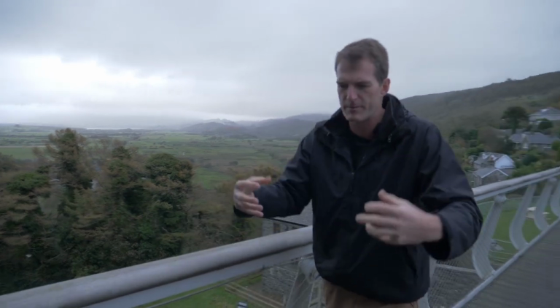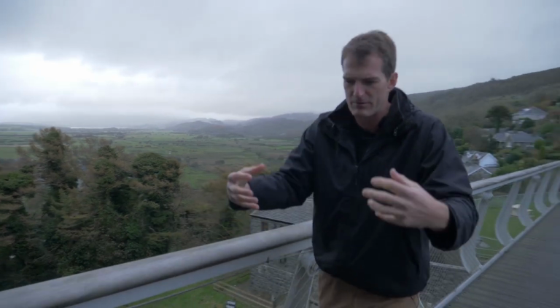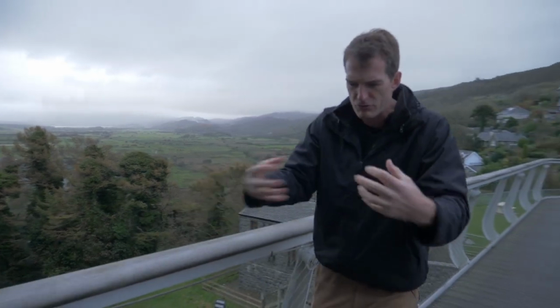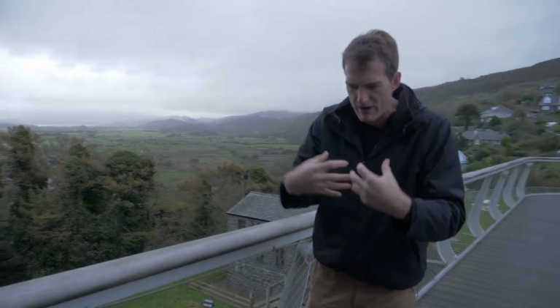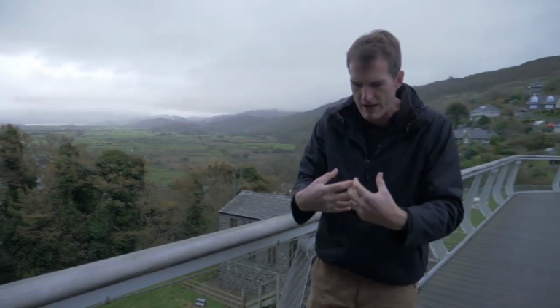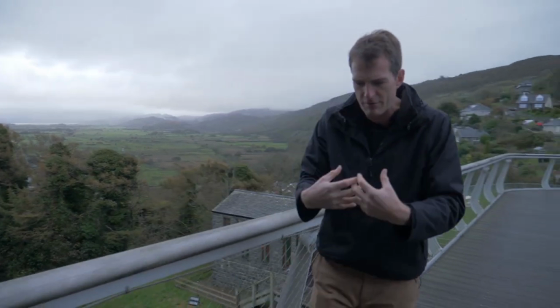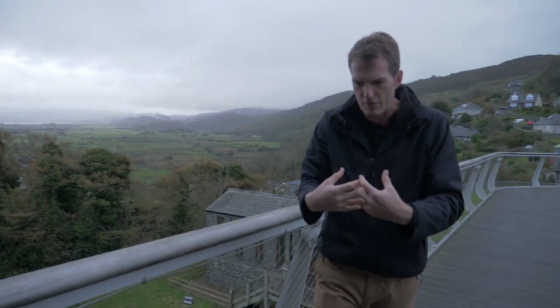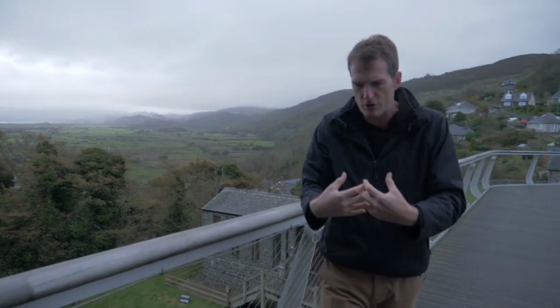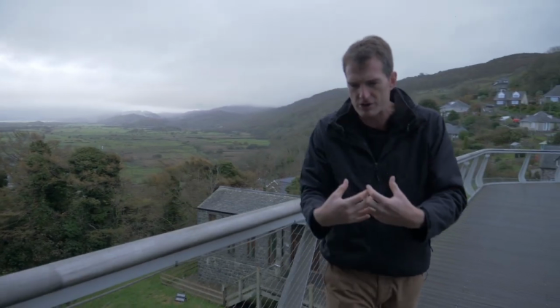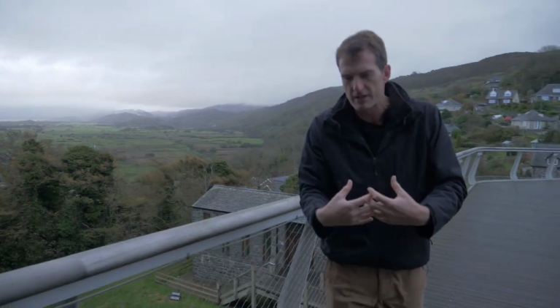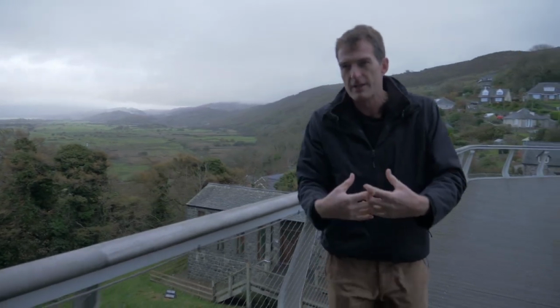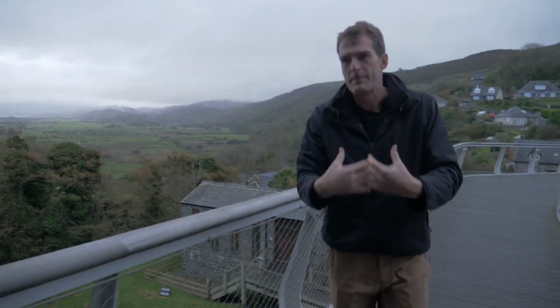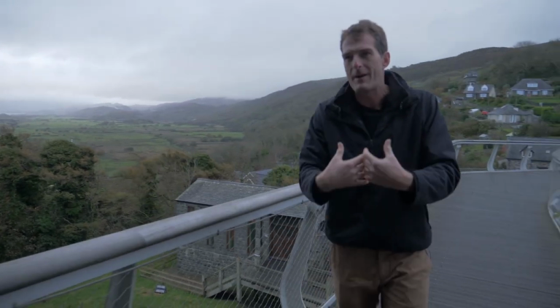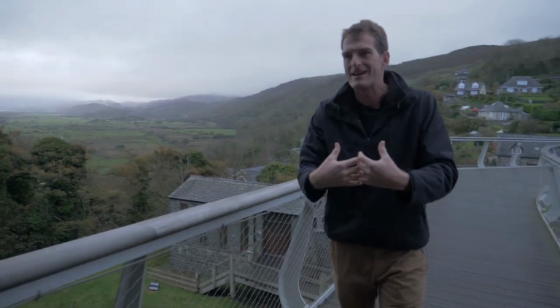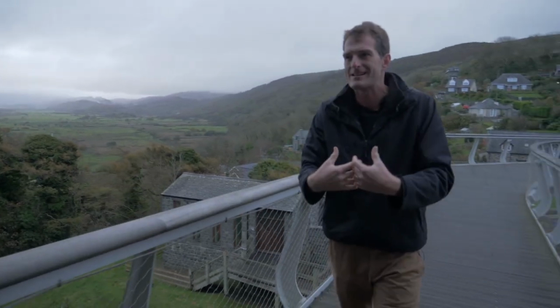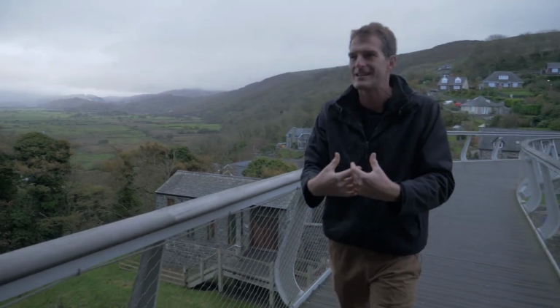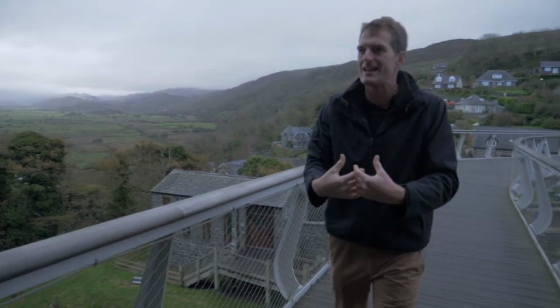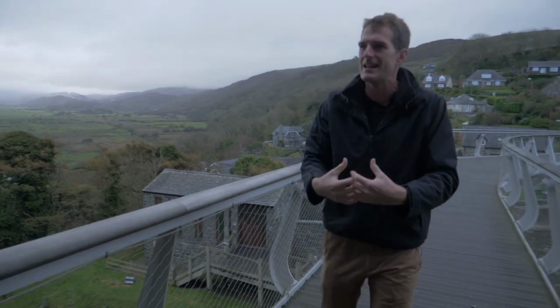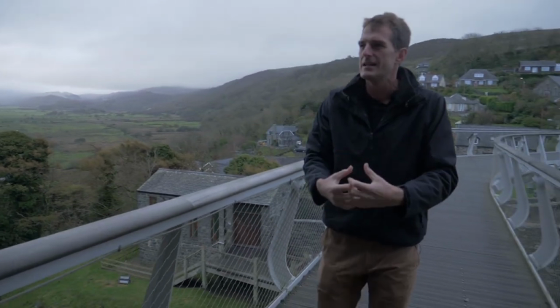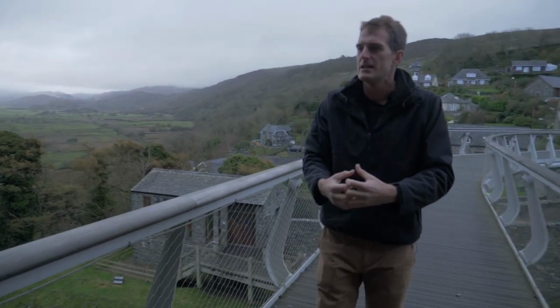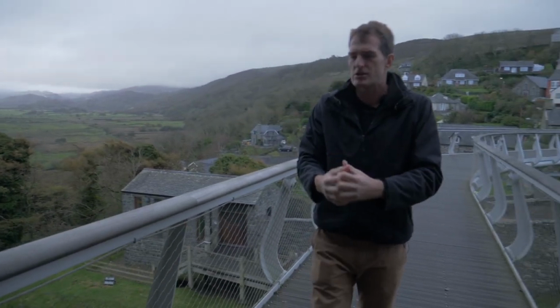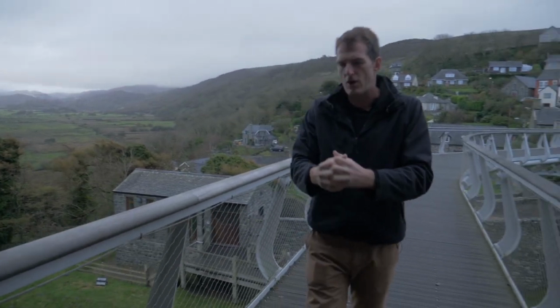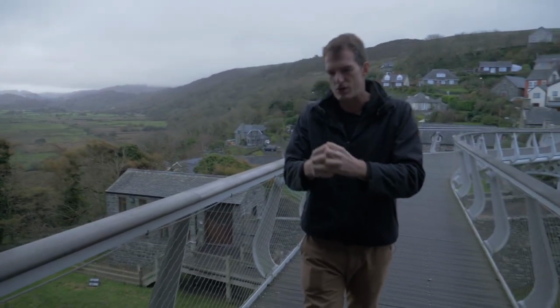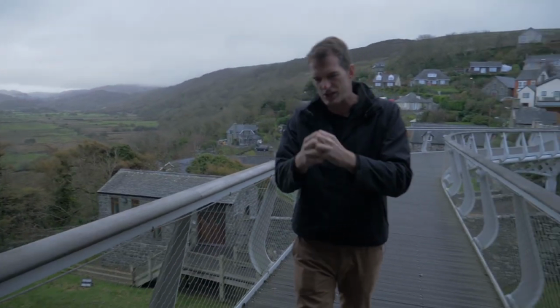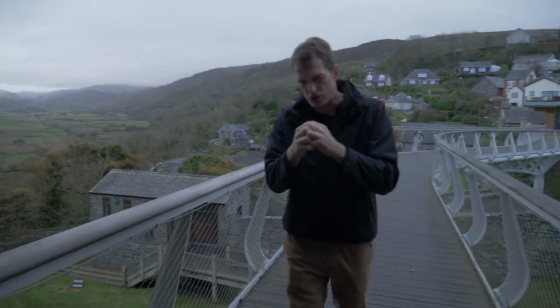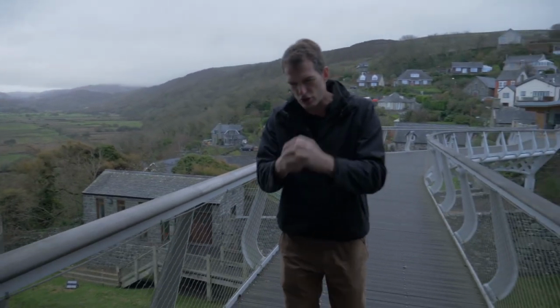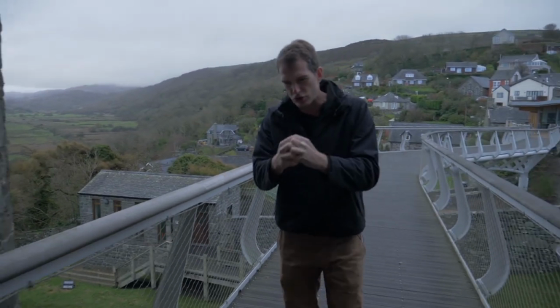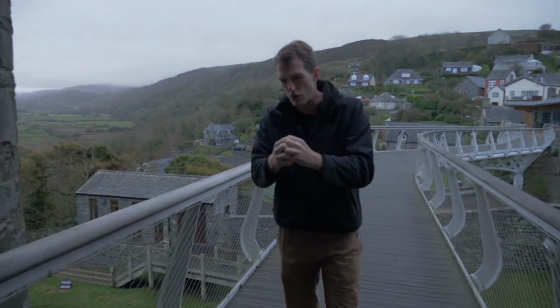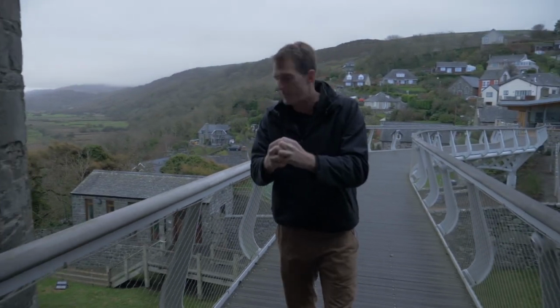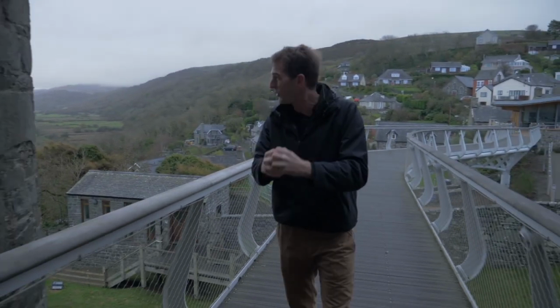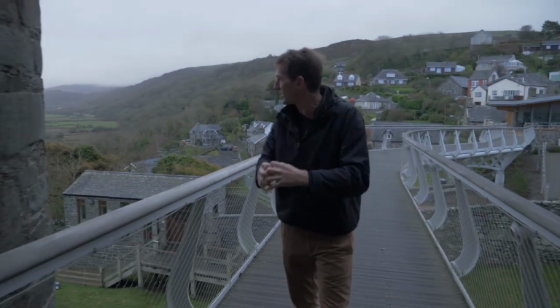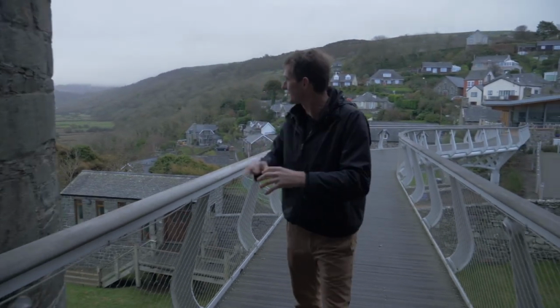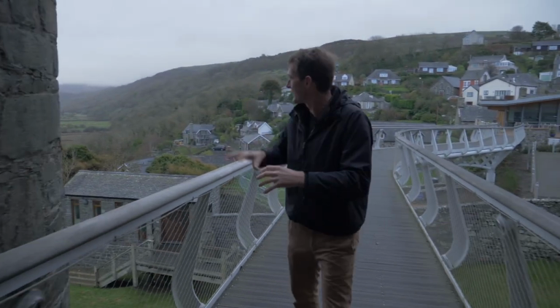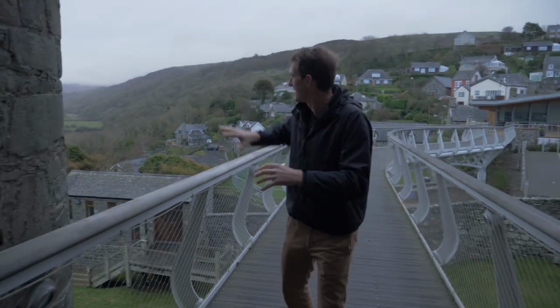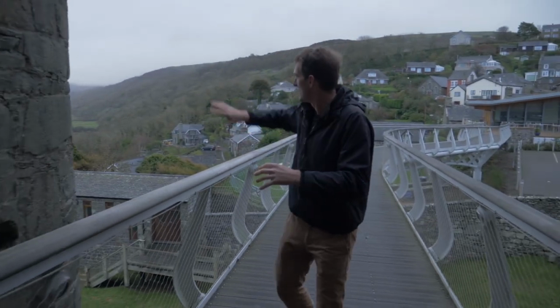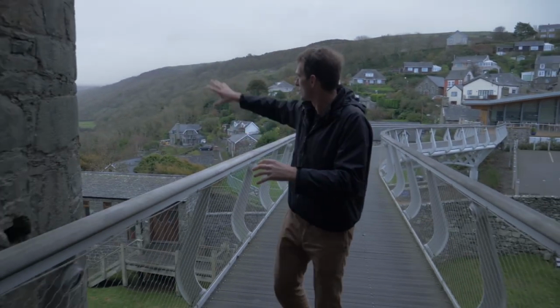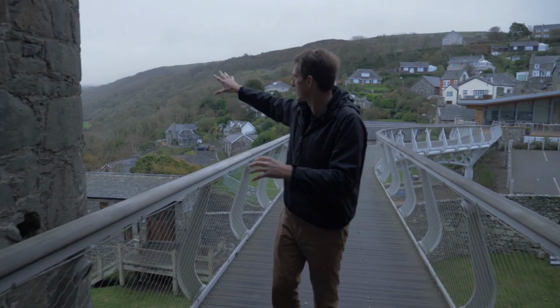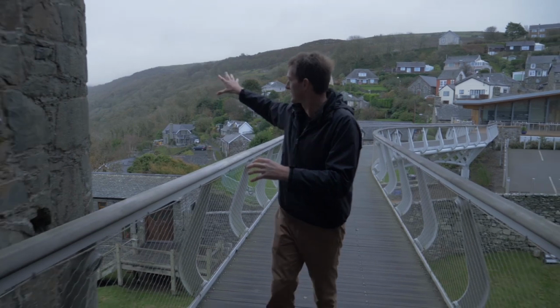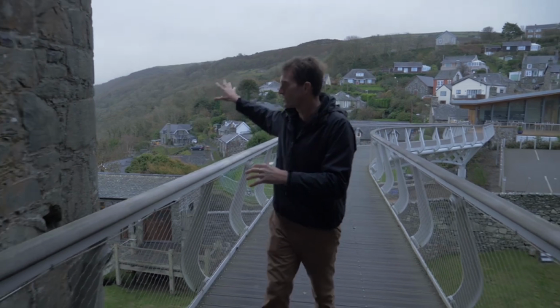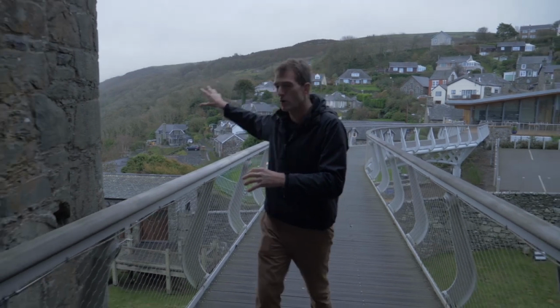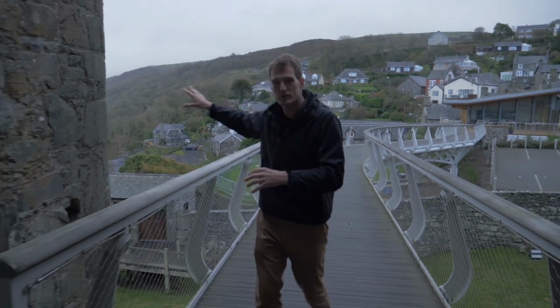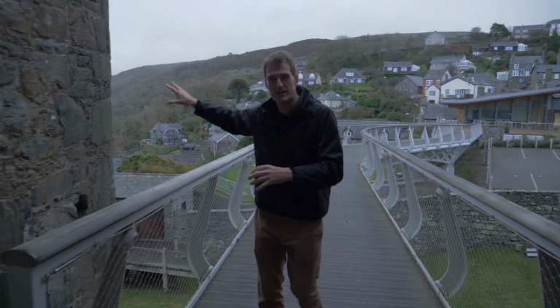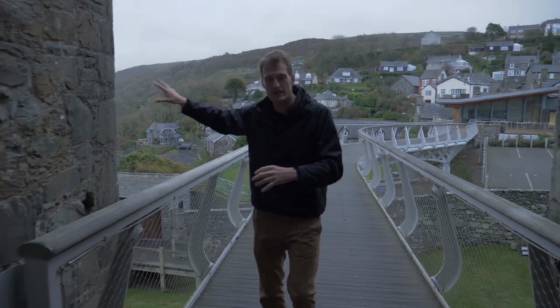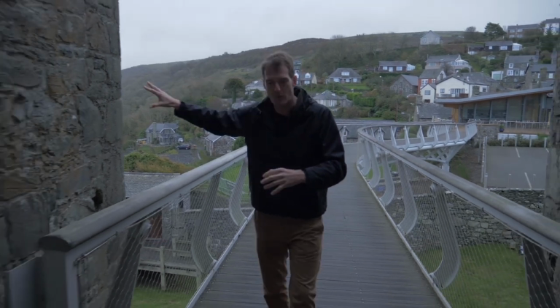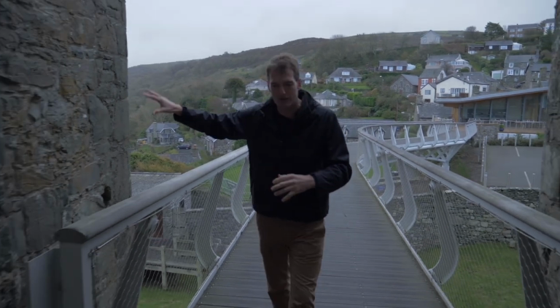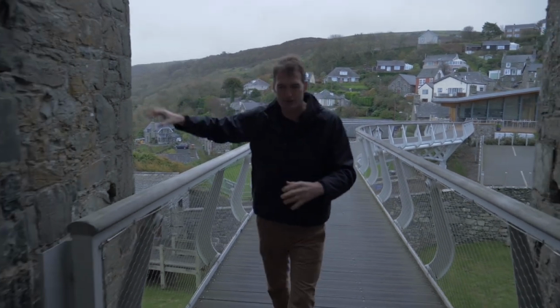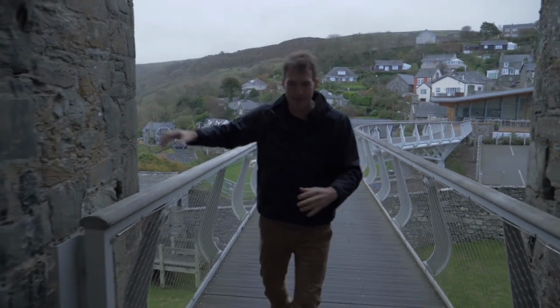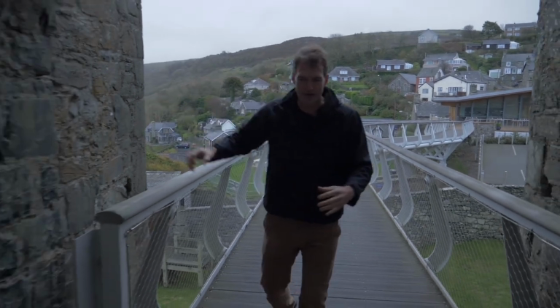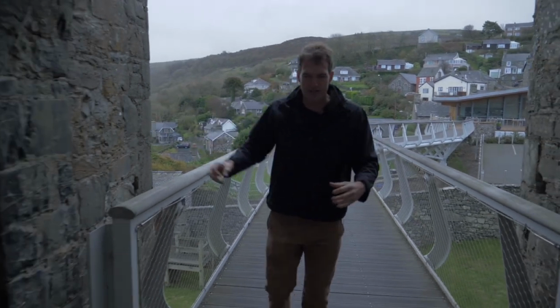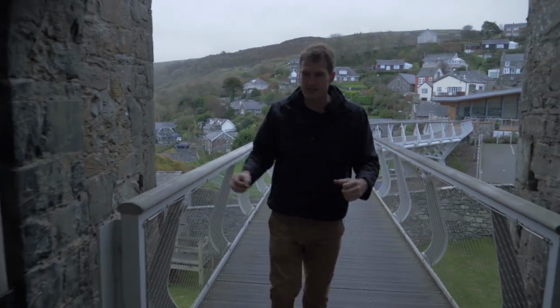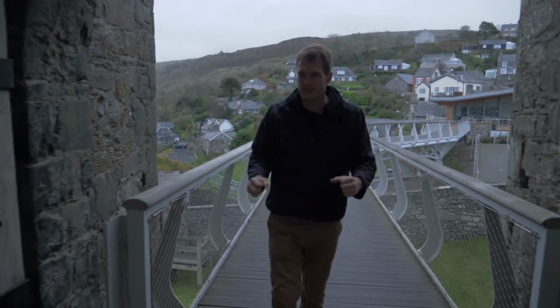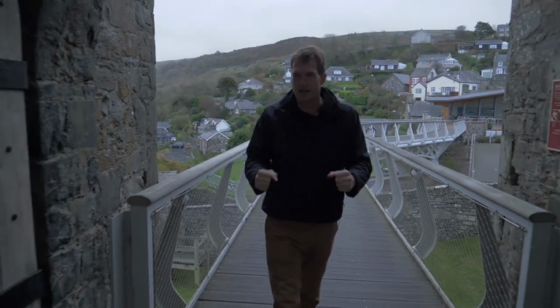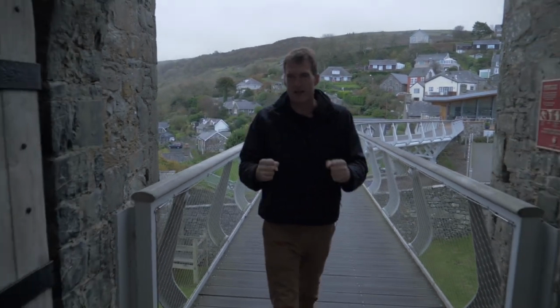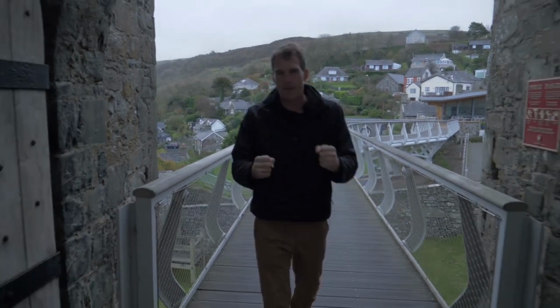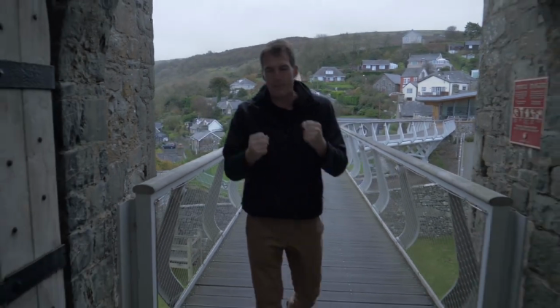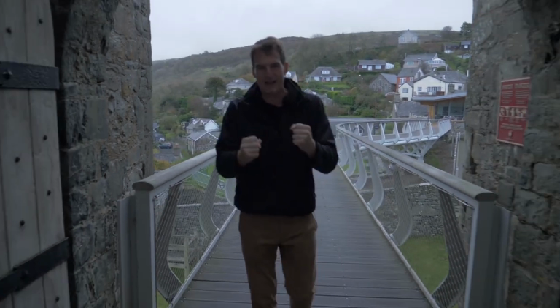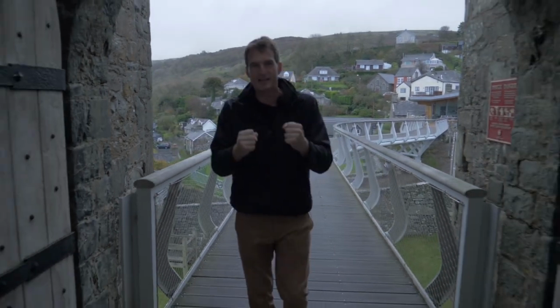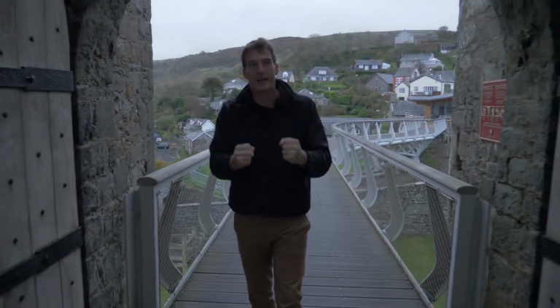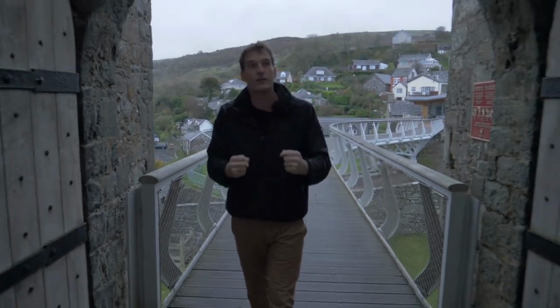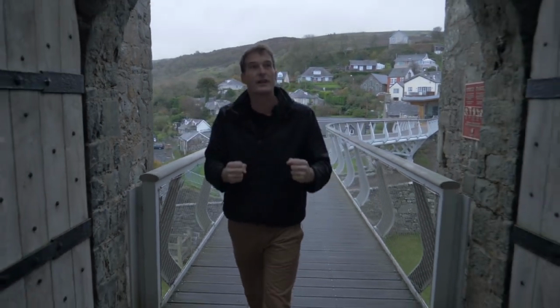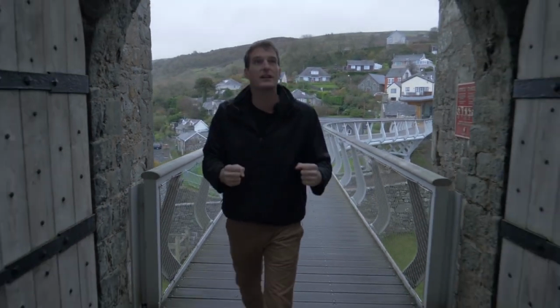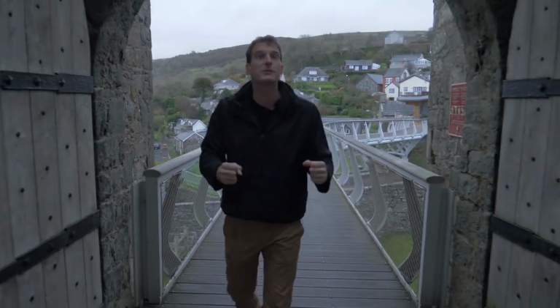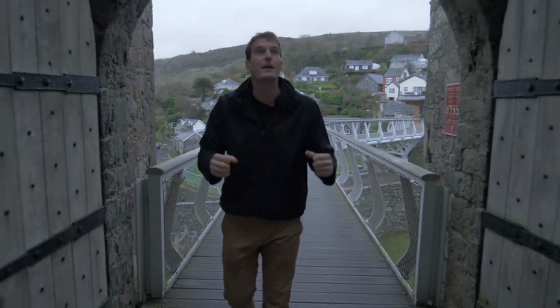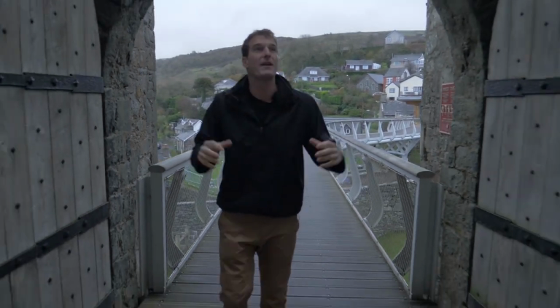It could be reinforced by sea, so it was a strong point looking towards these Welsh mountains — a bastion of English power.